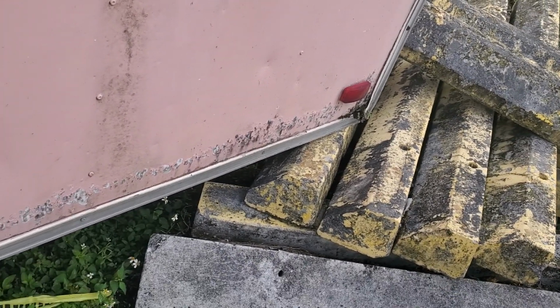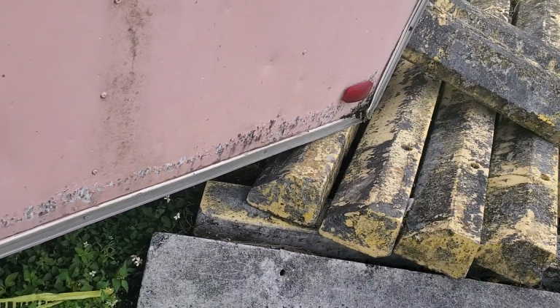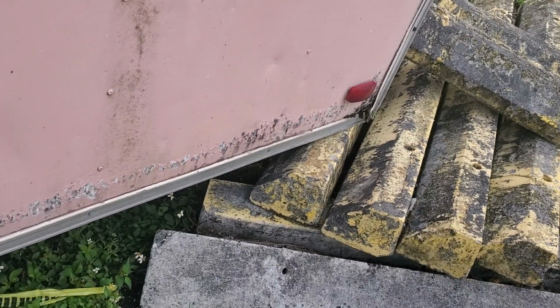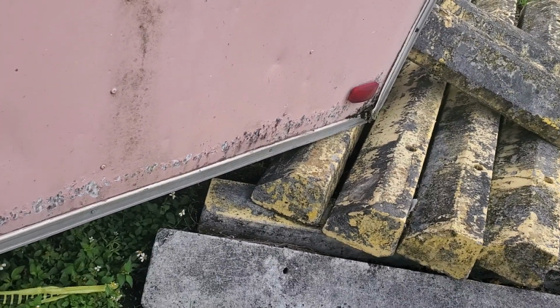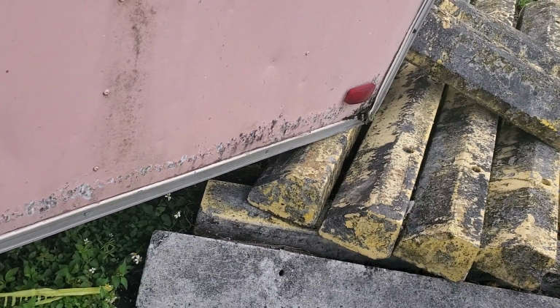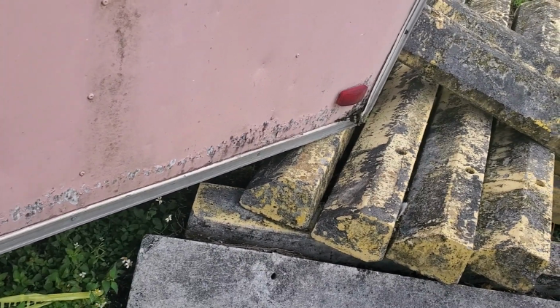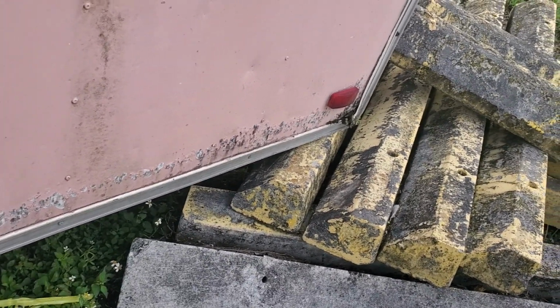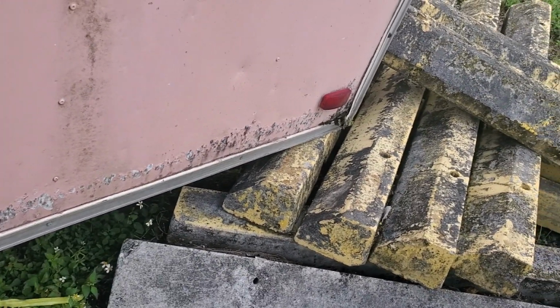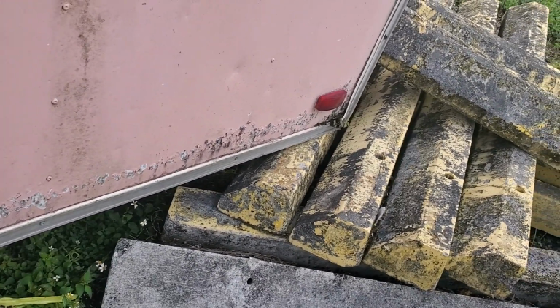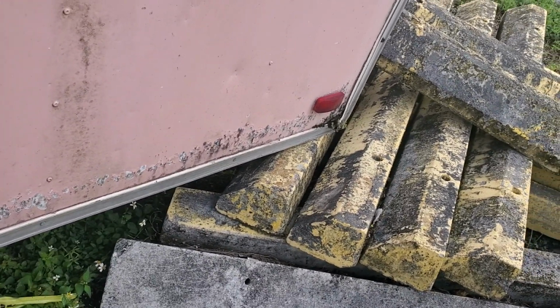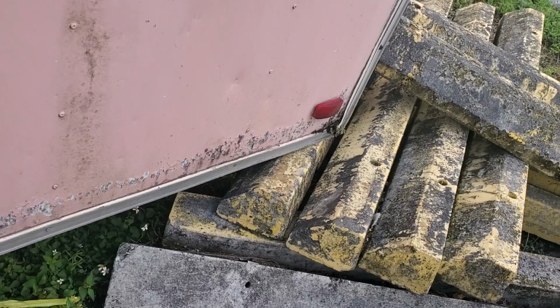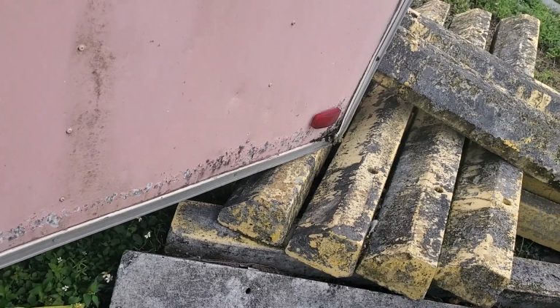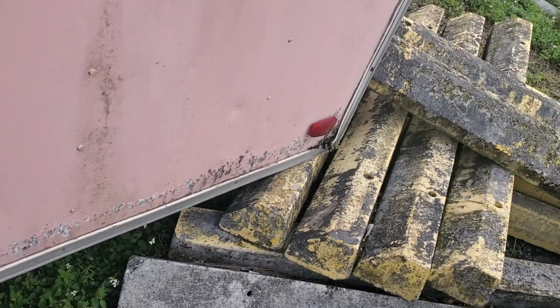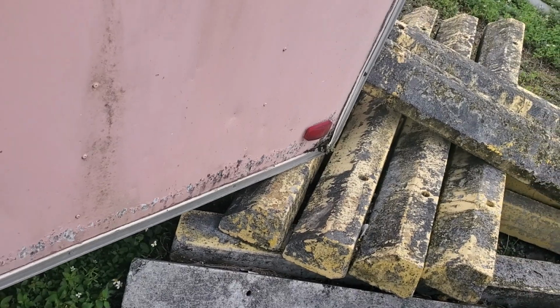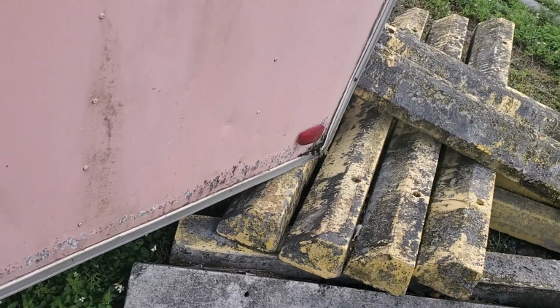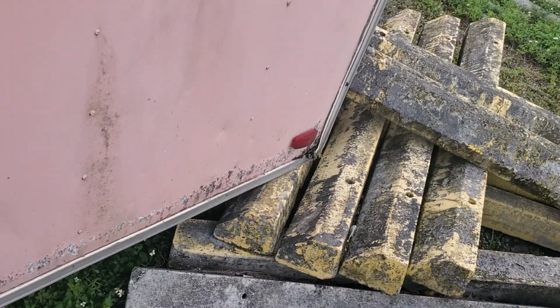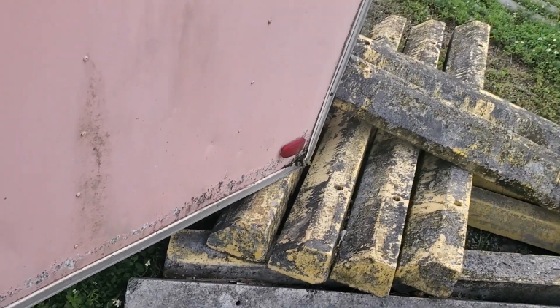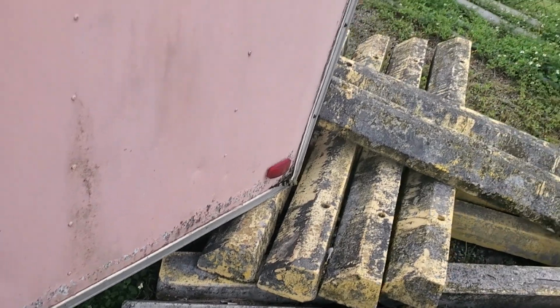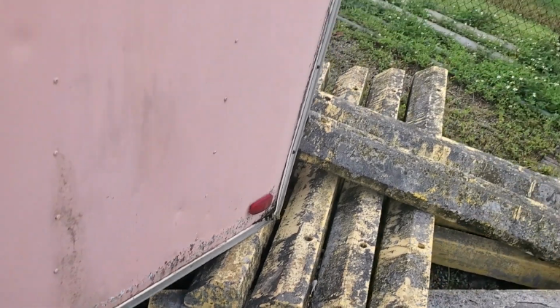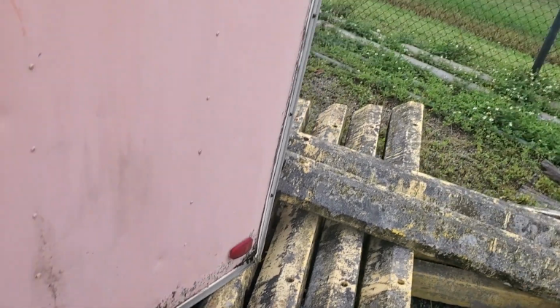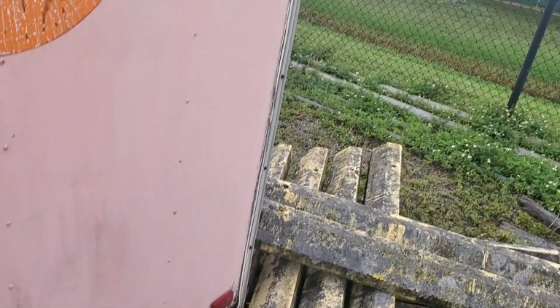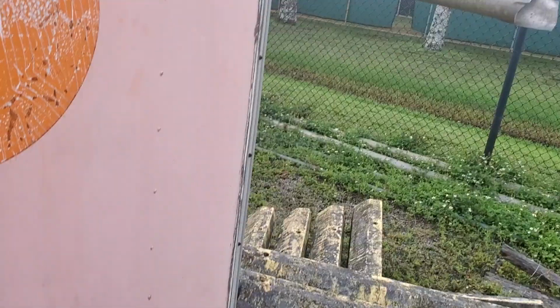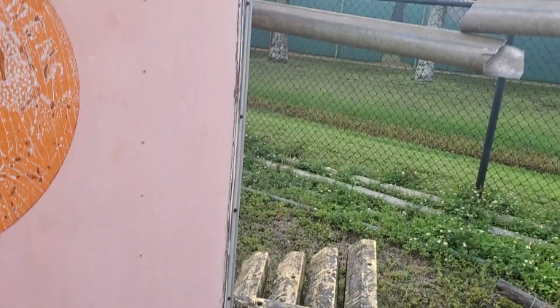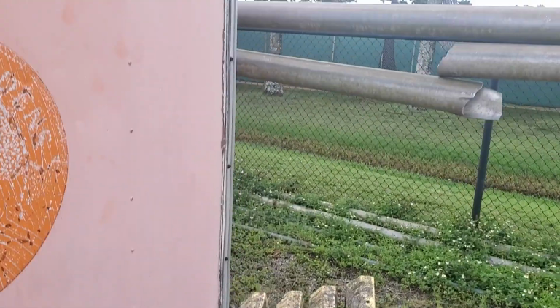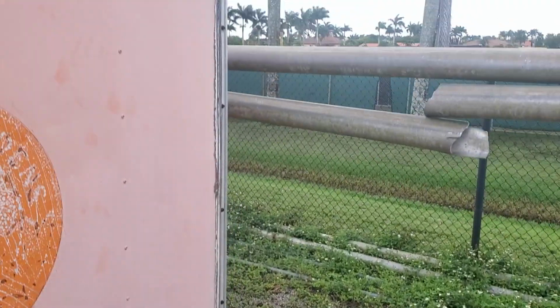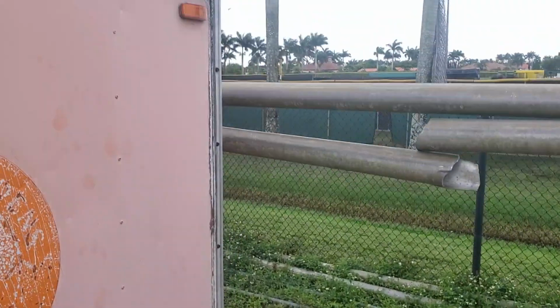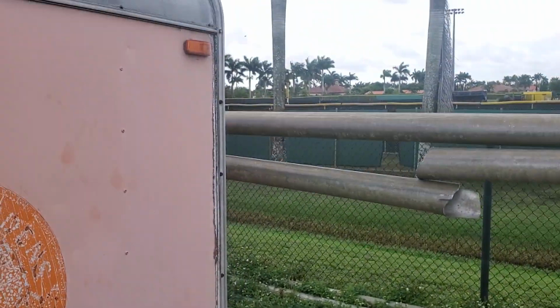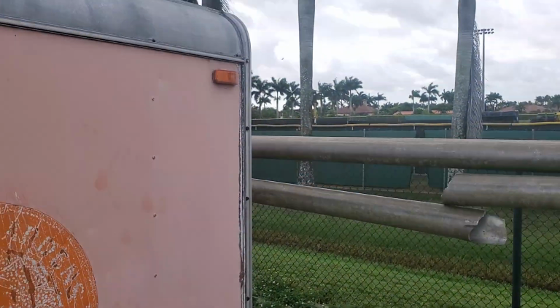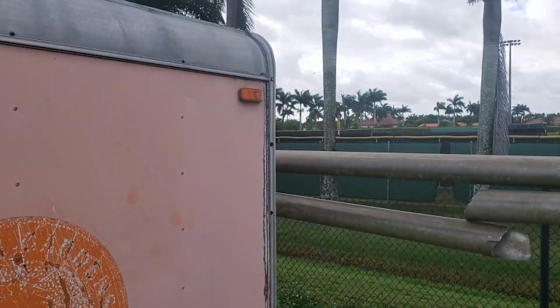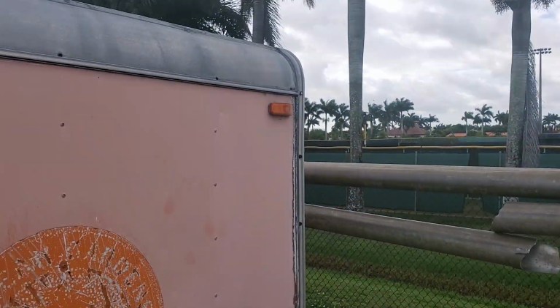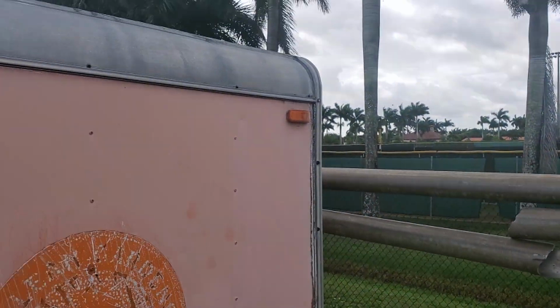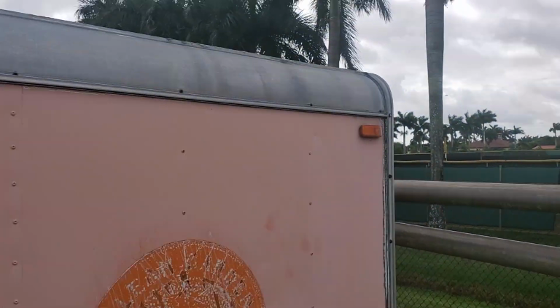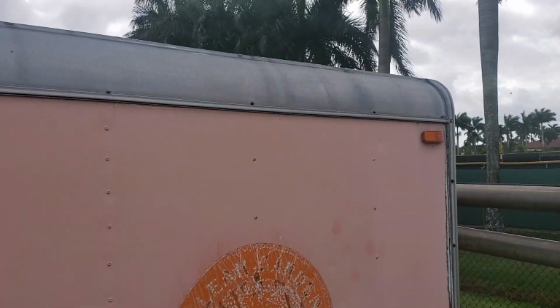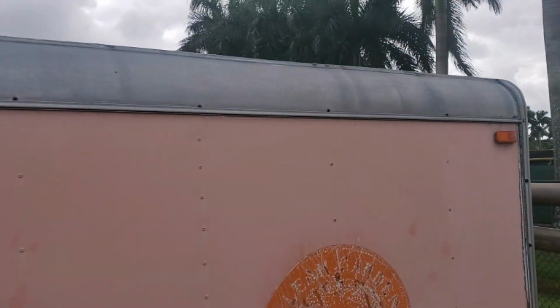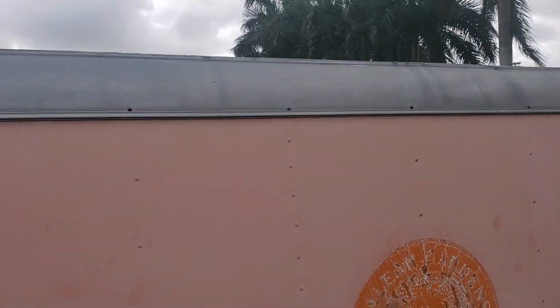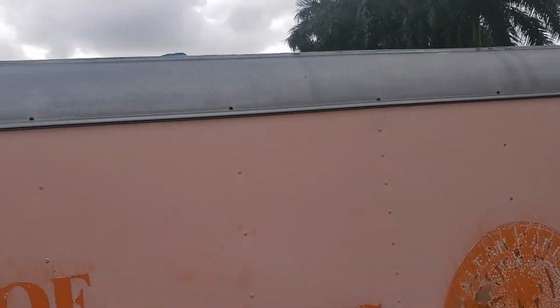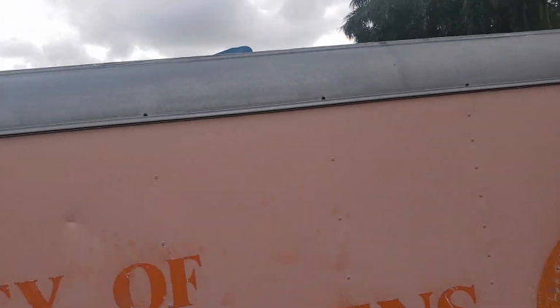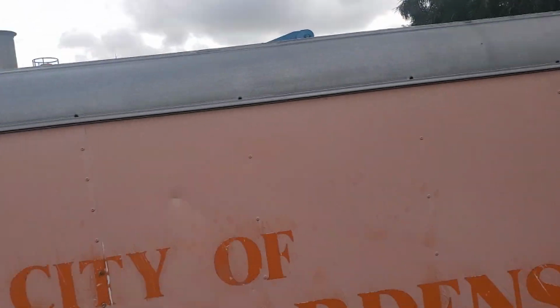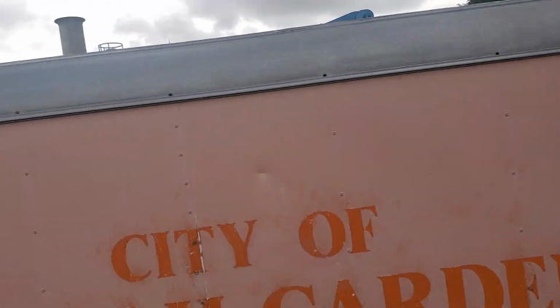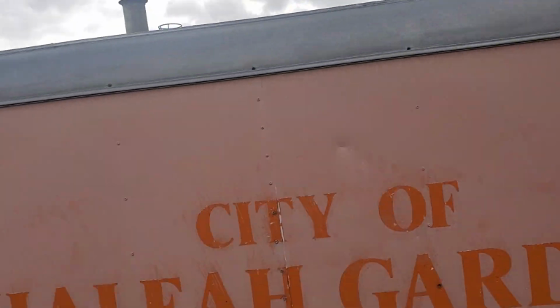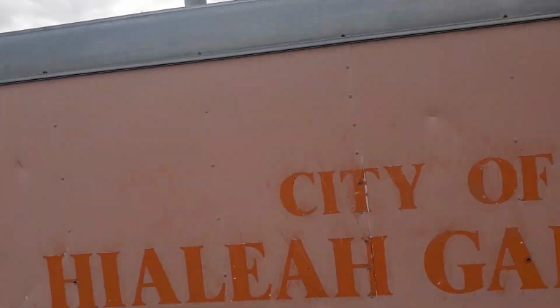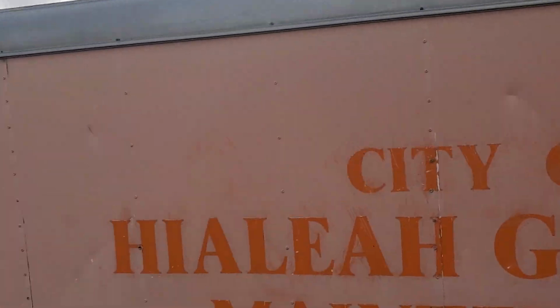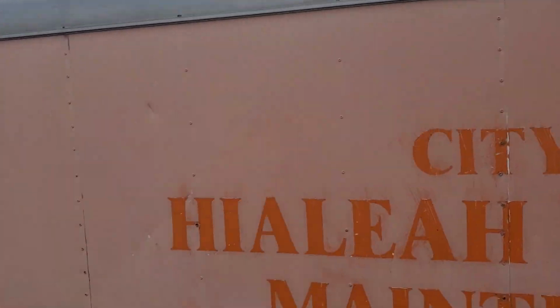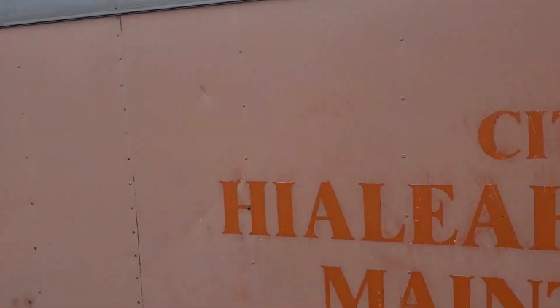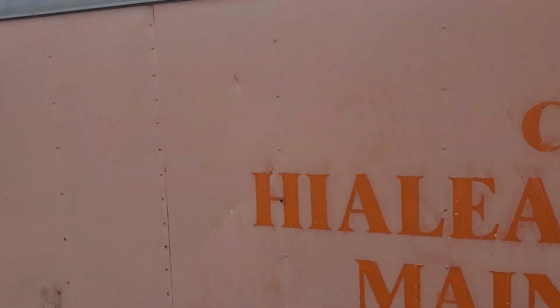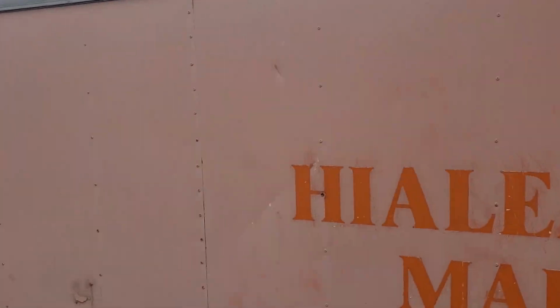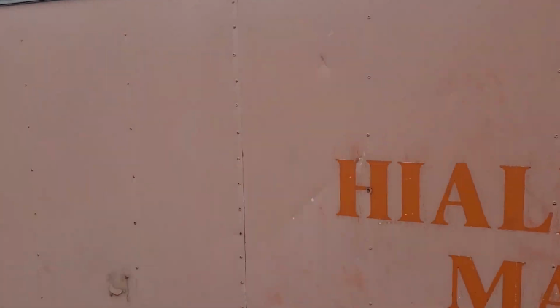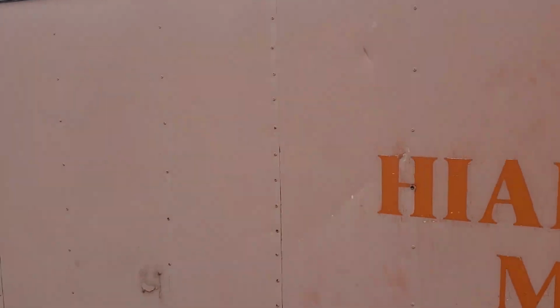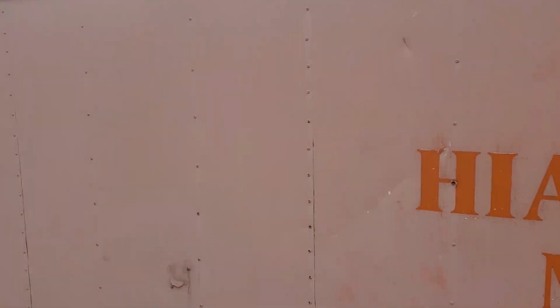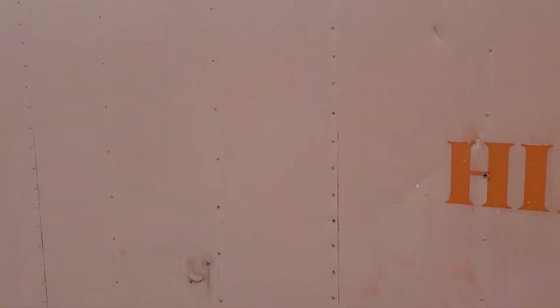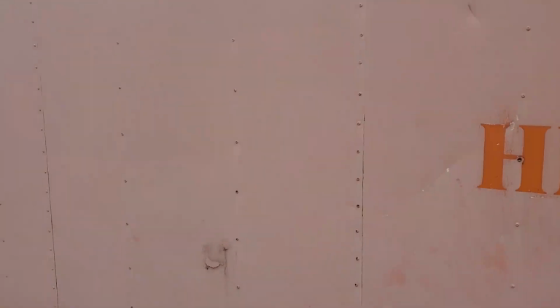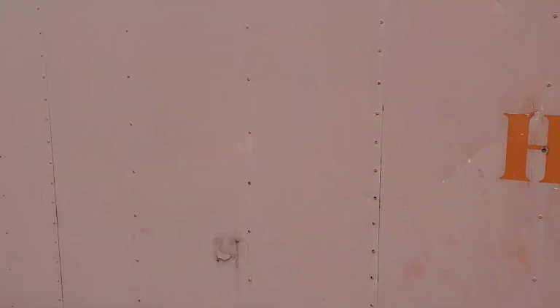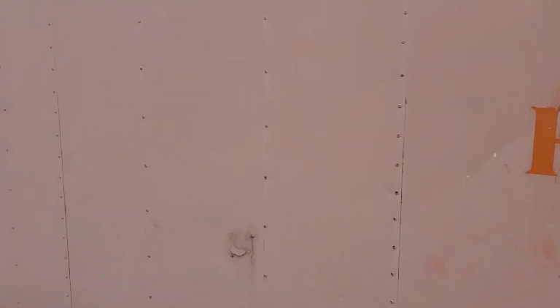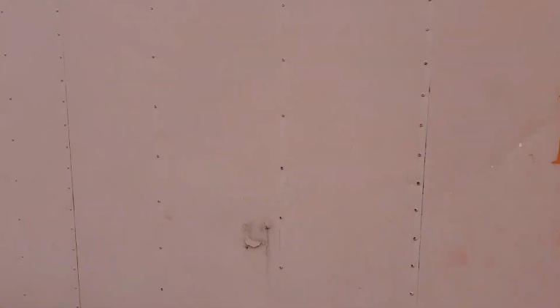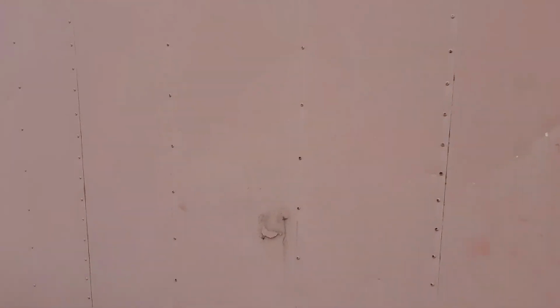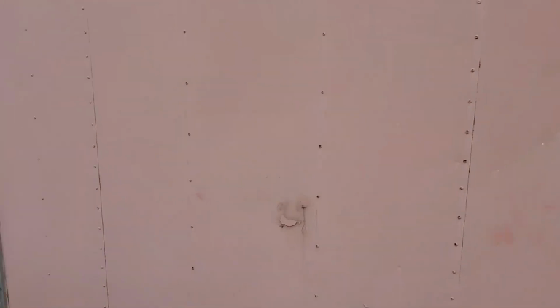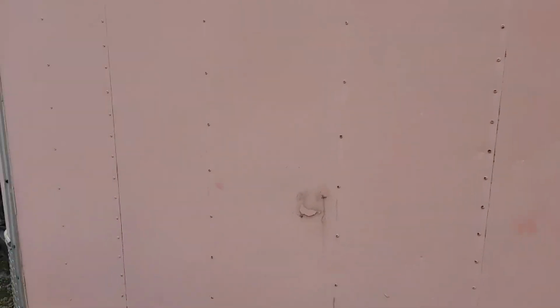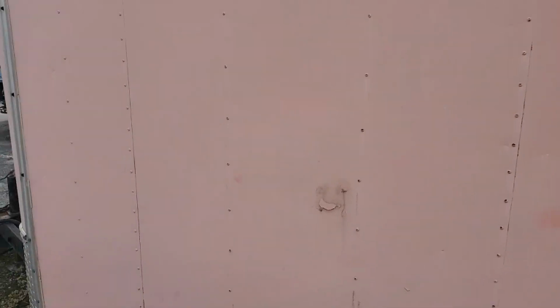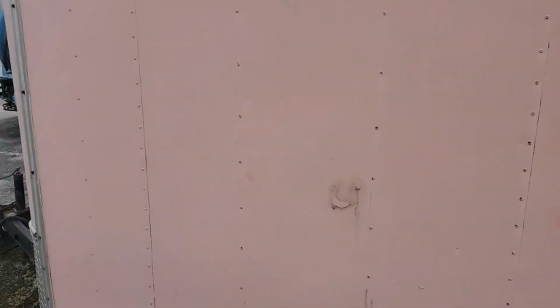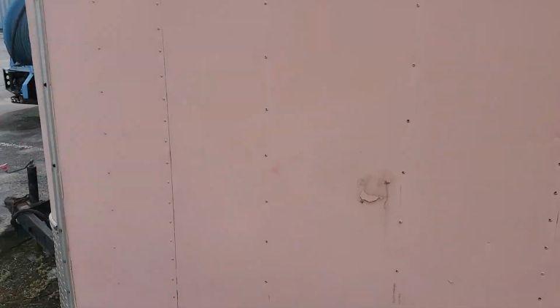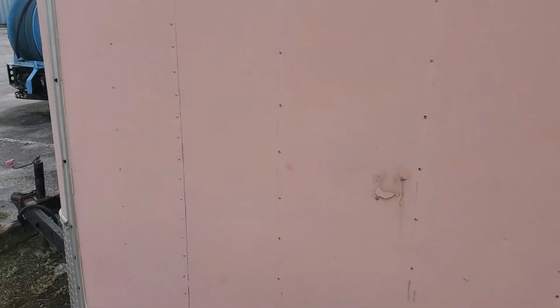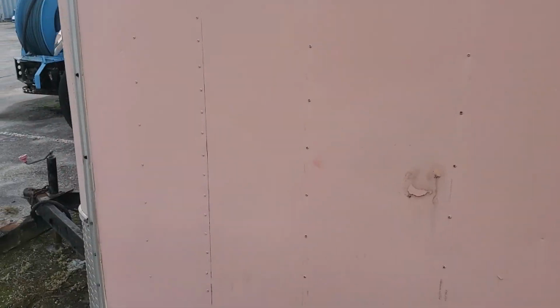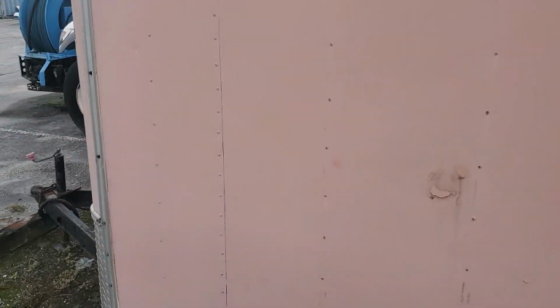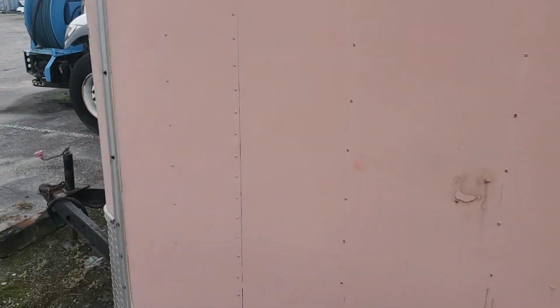The roof is solid. That's pretty much it — good luck.